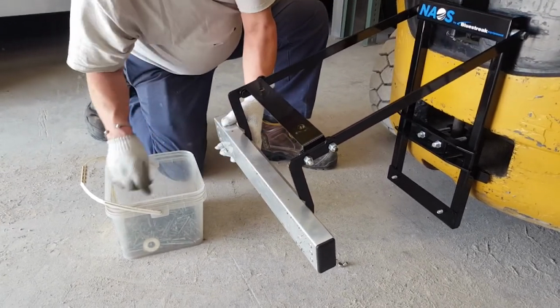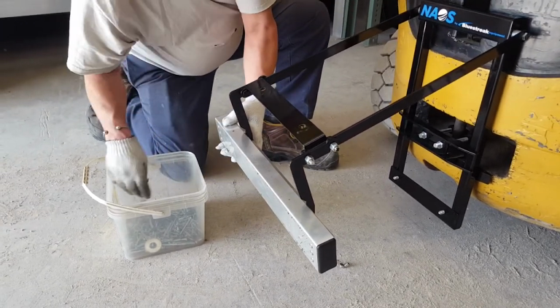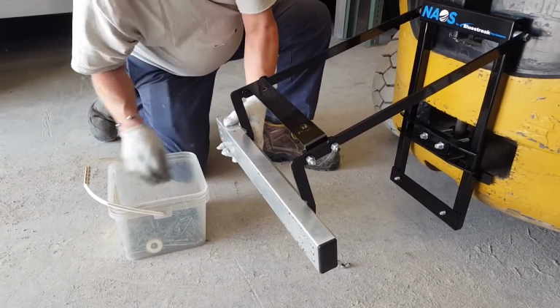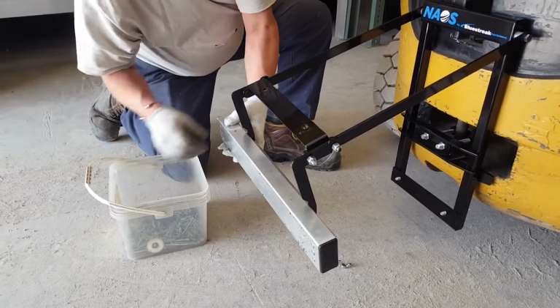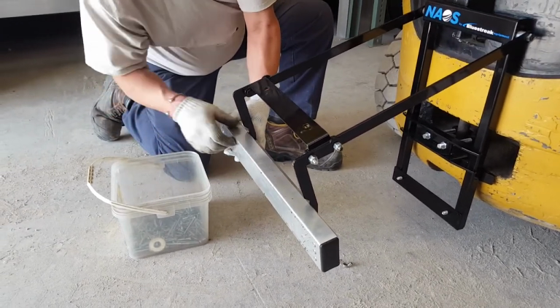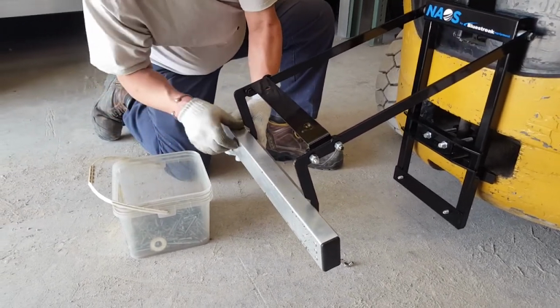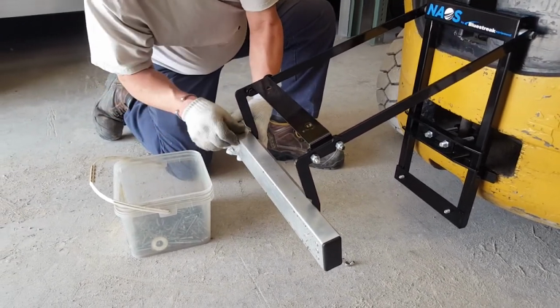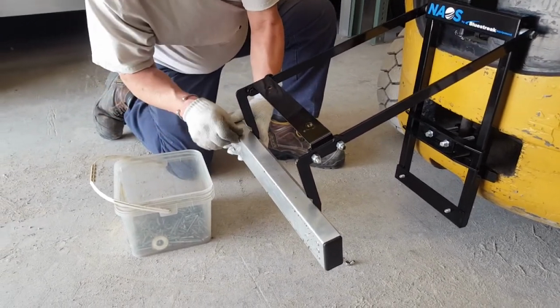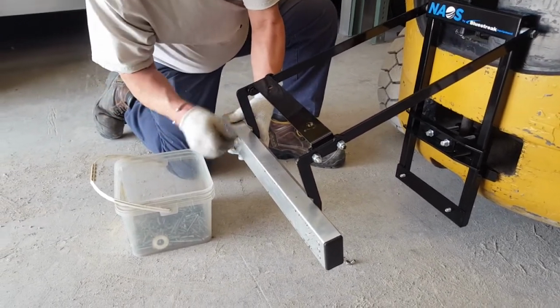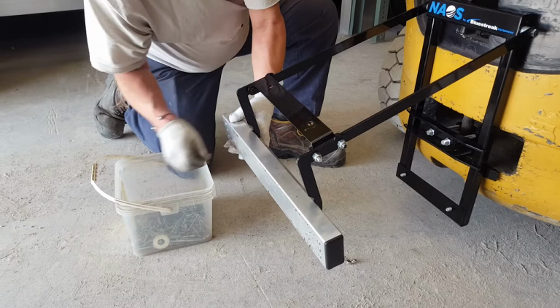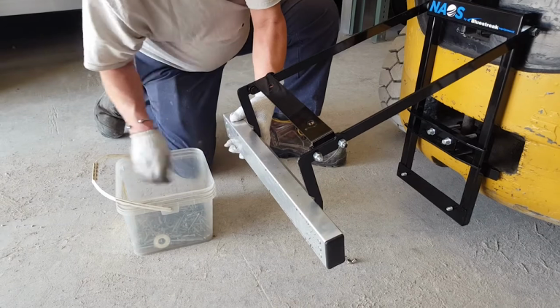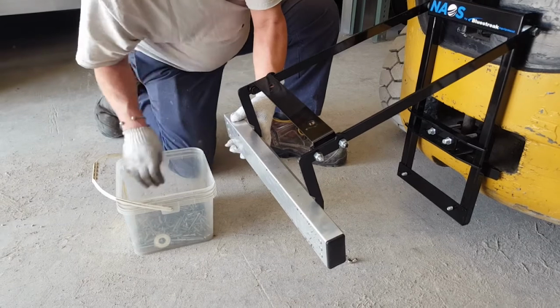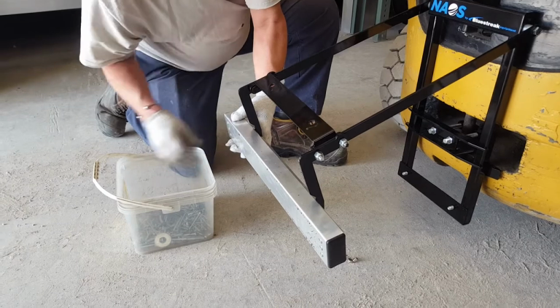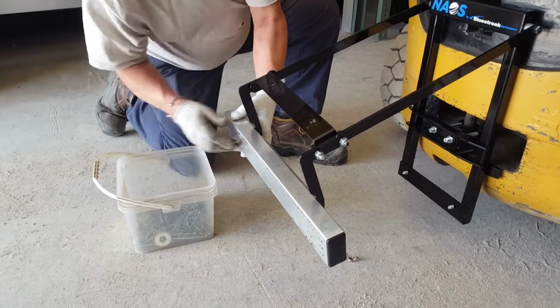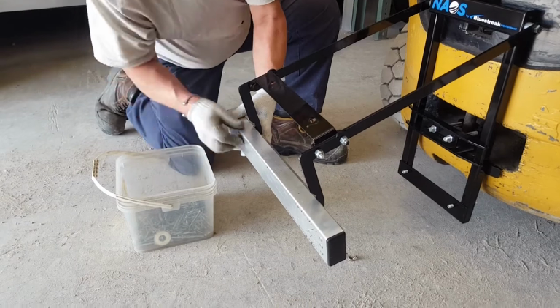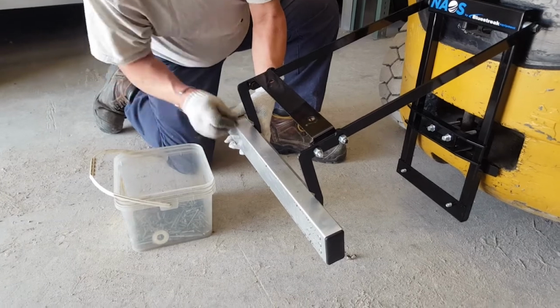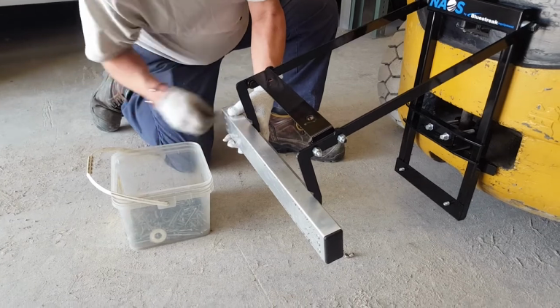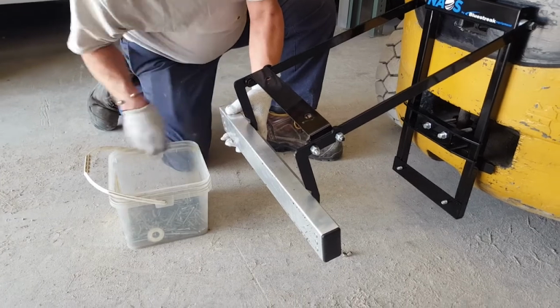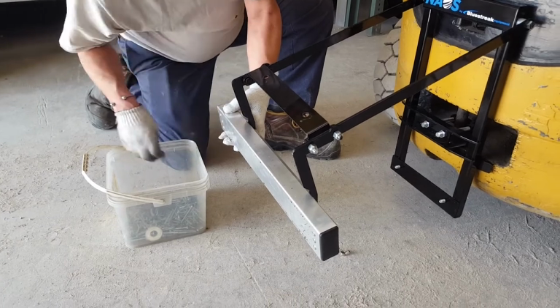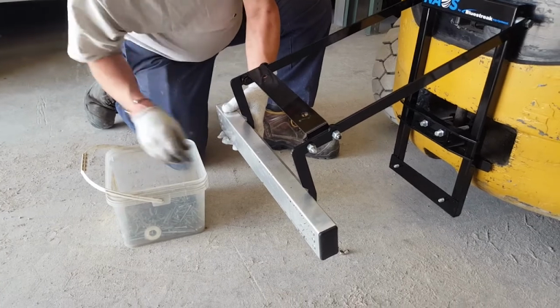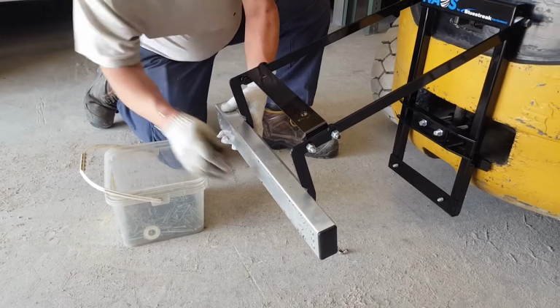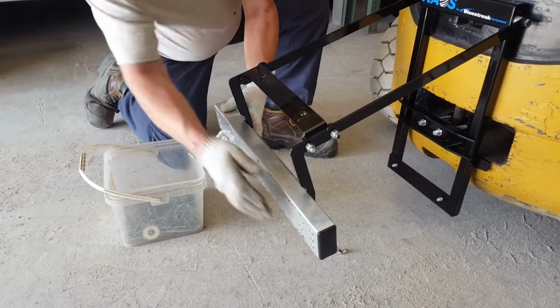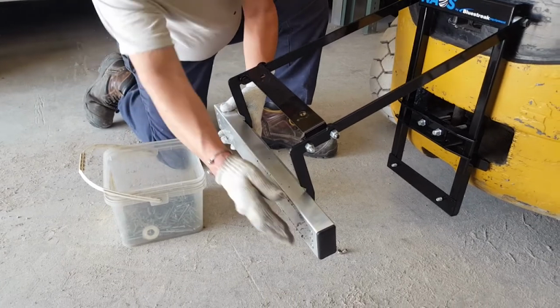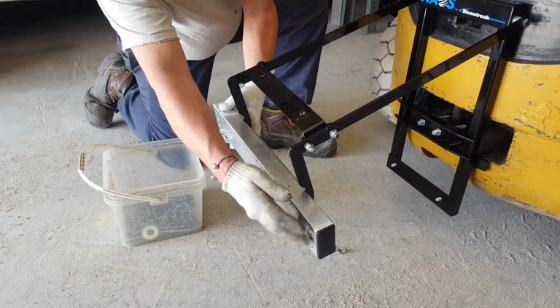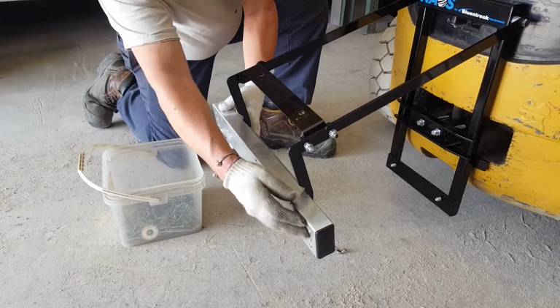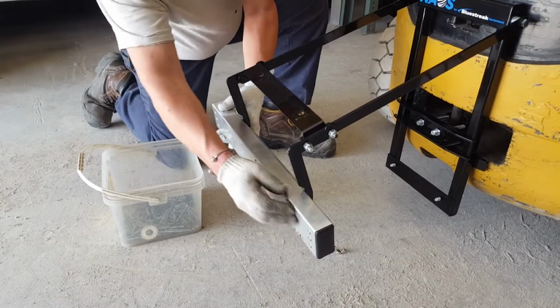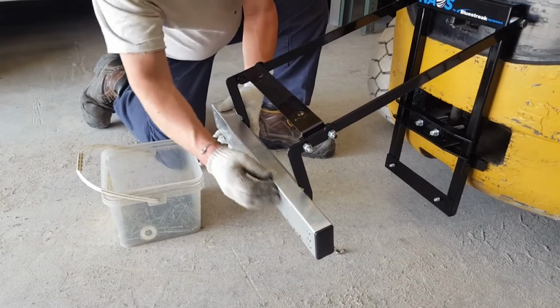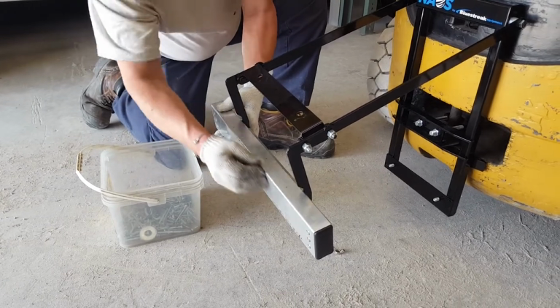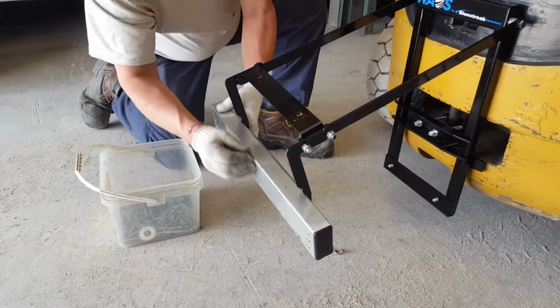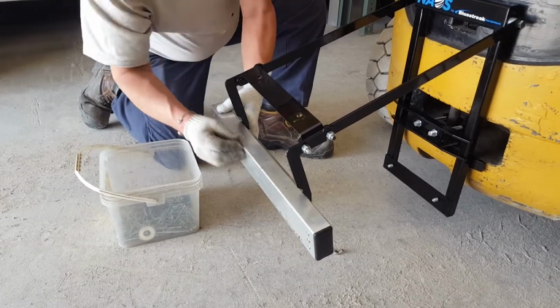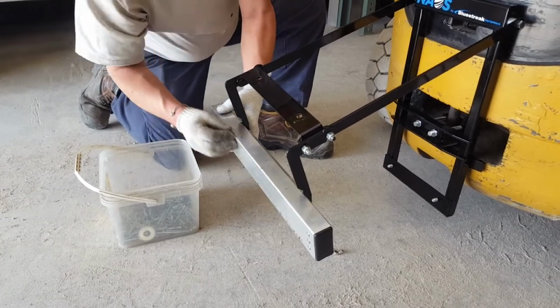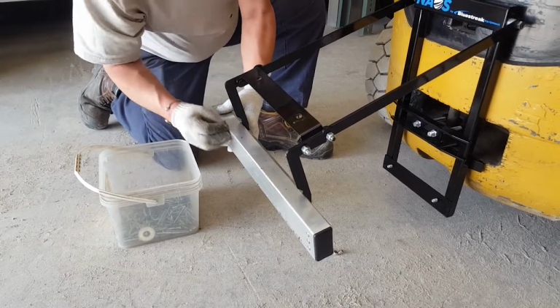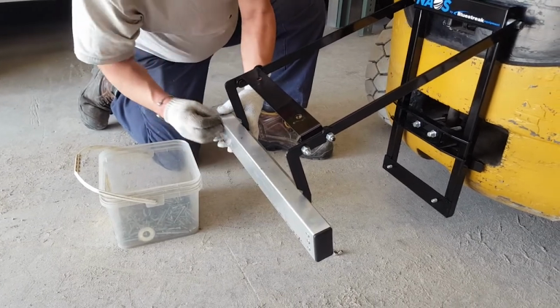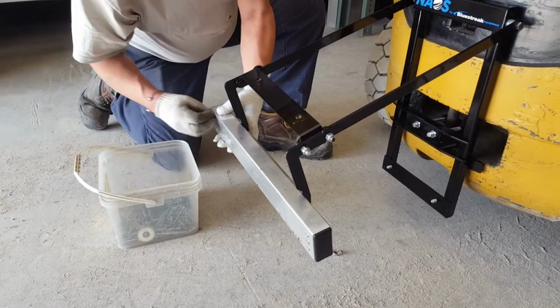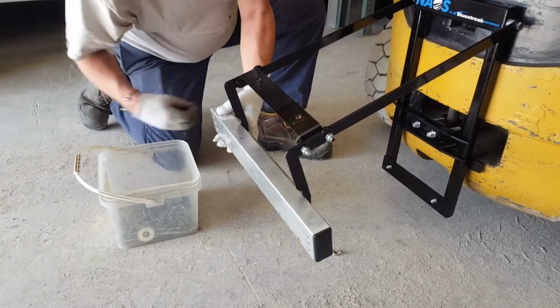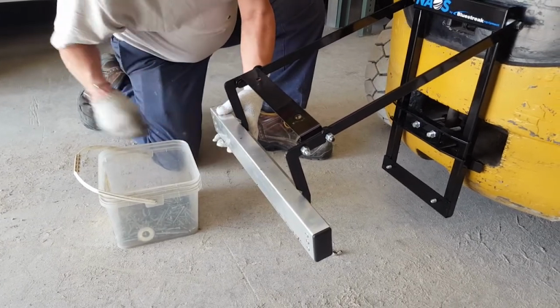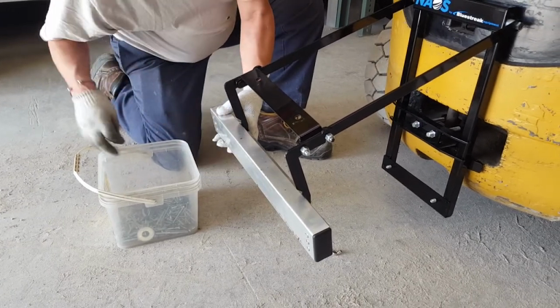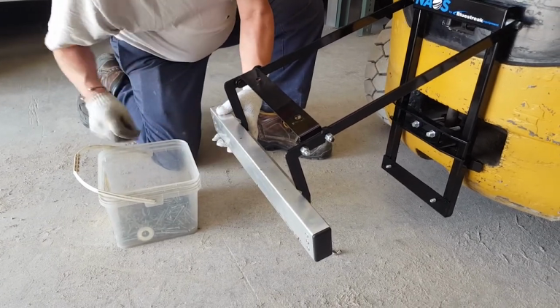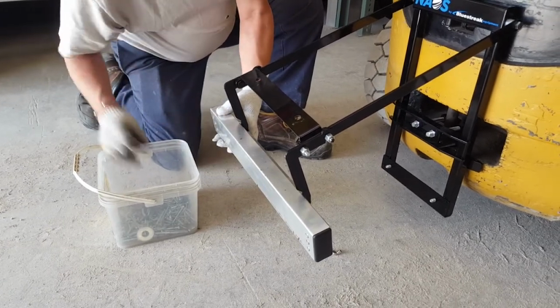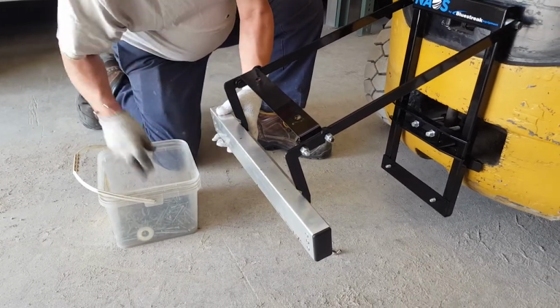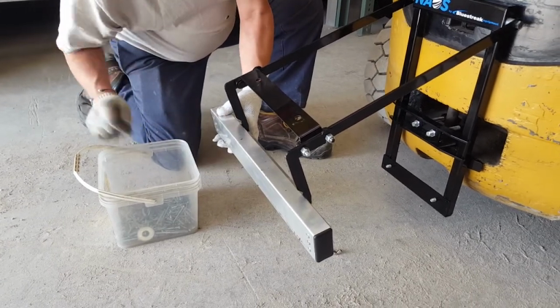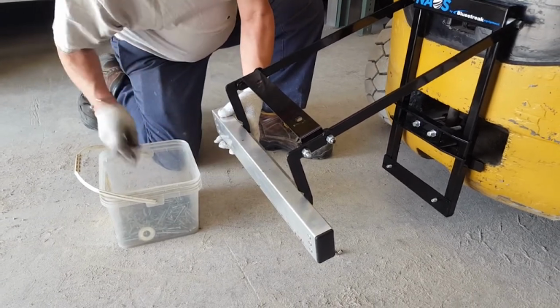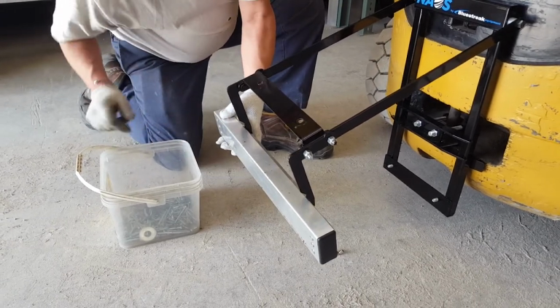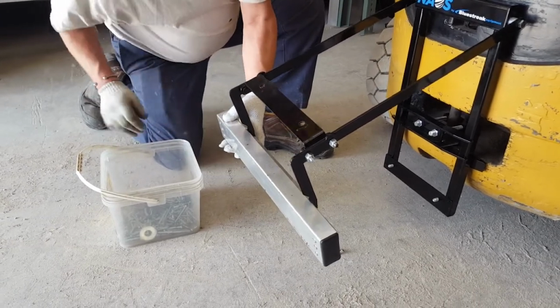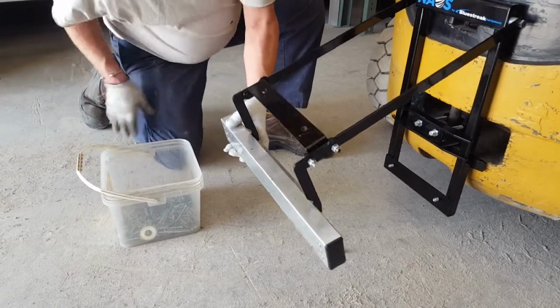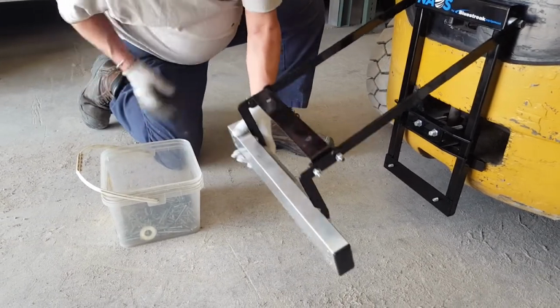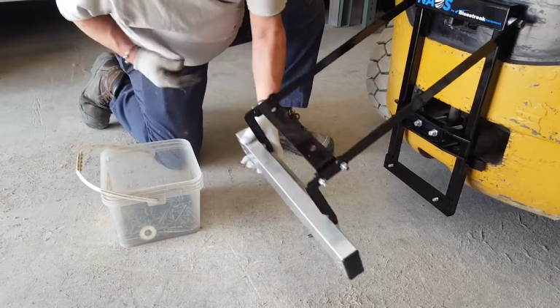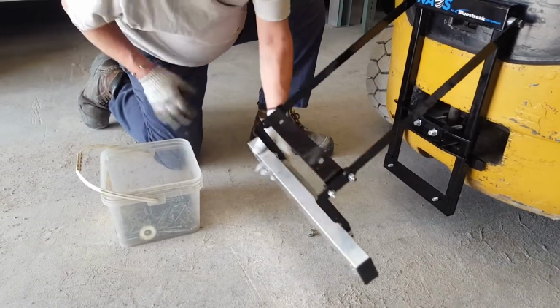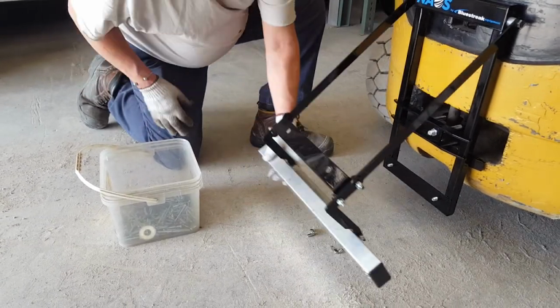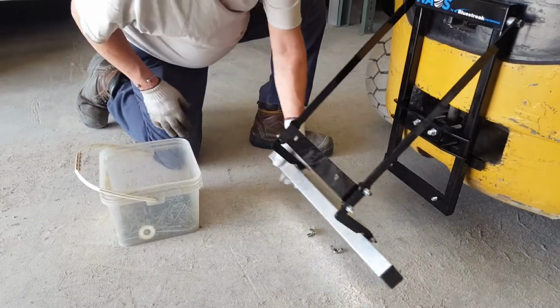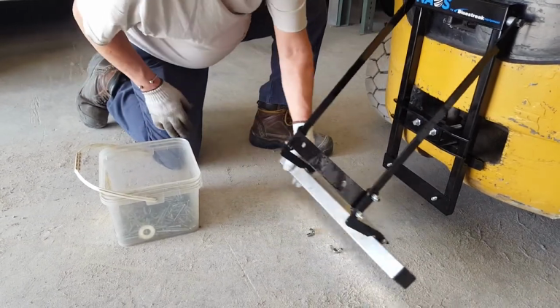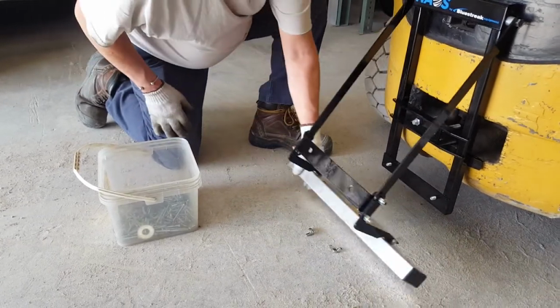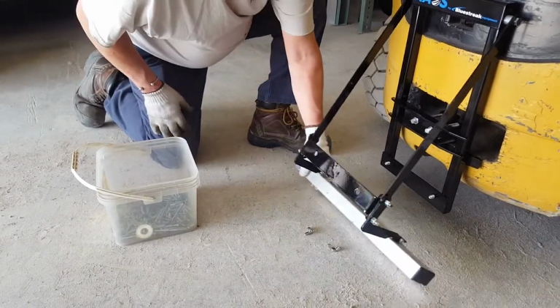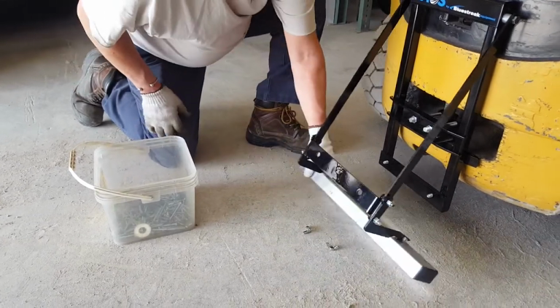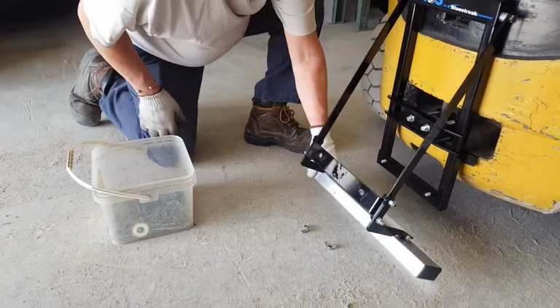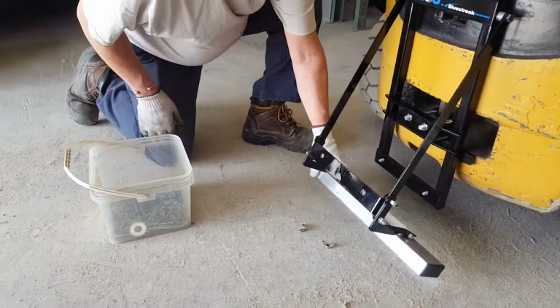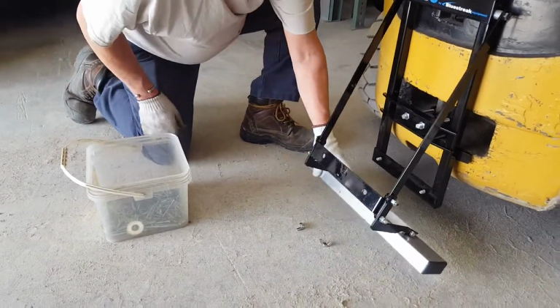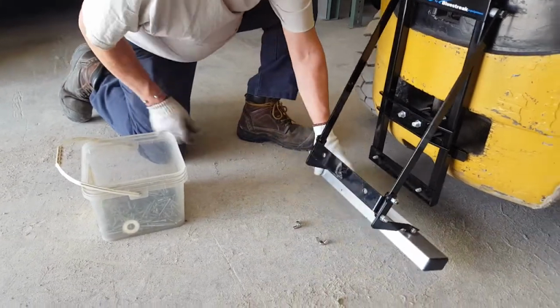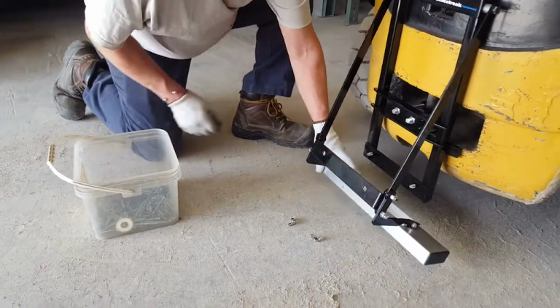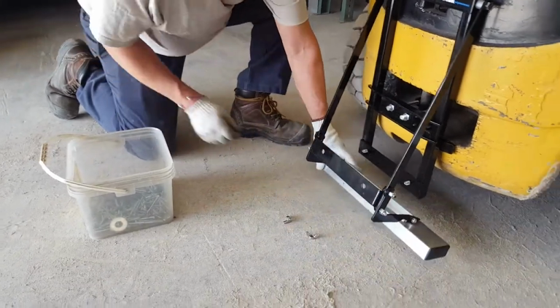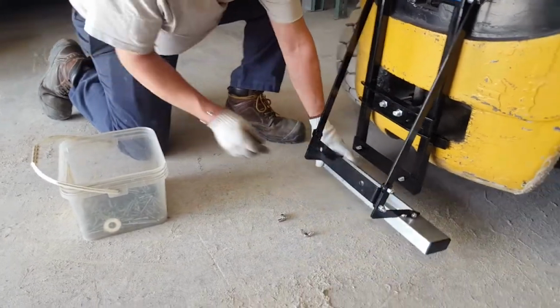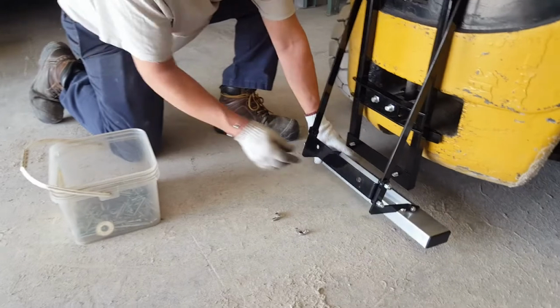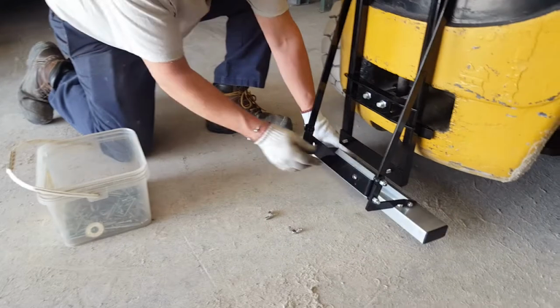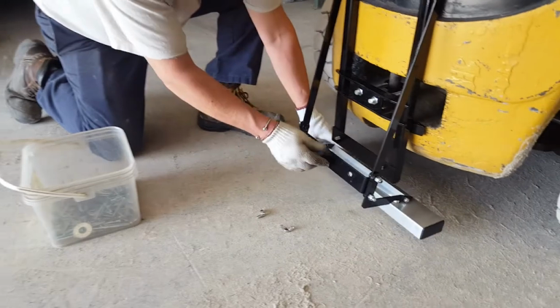To clean everything off the bottom you can use a glove or a rag. That saves getting on the ground underneath the unit.